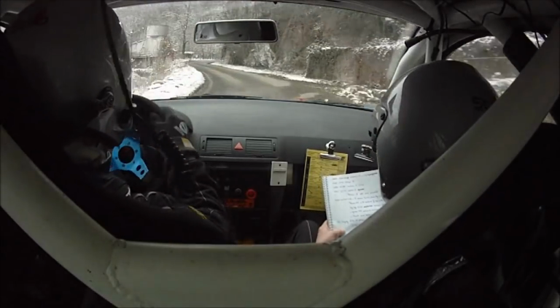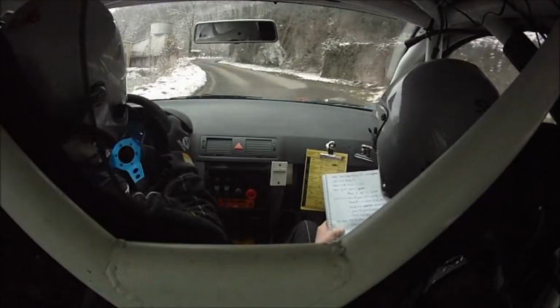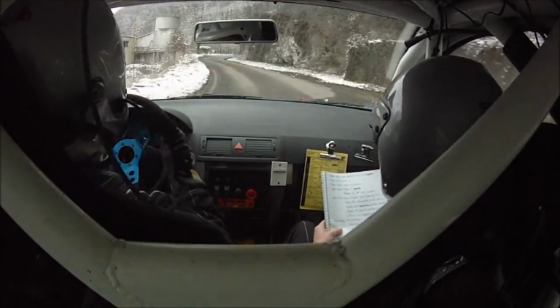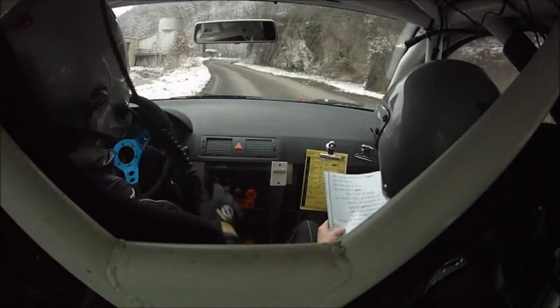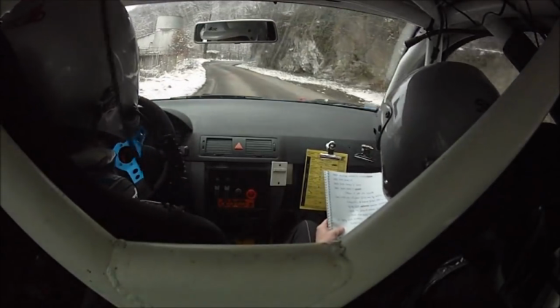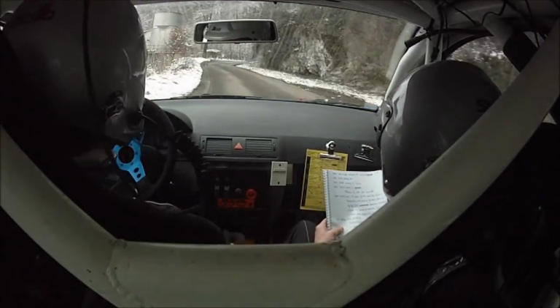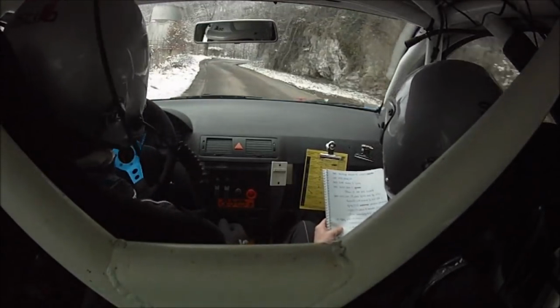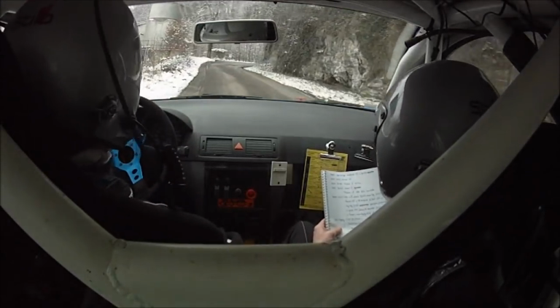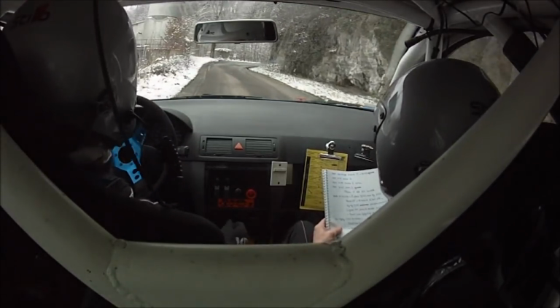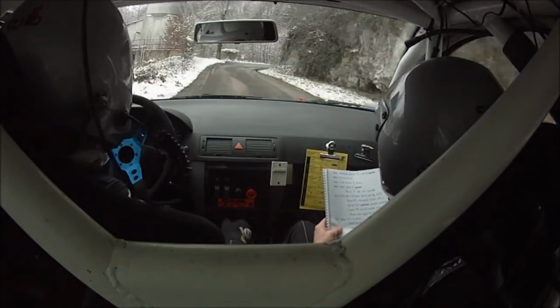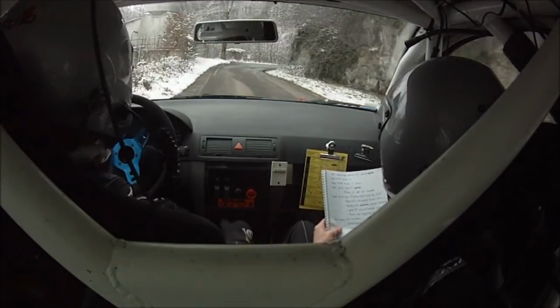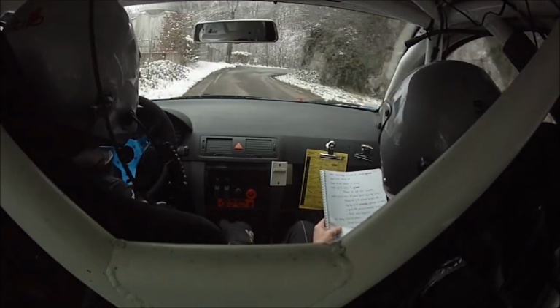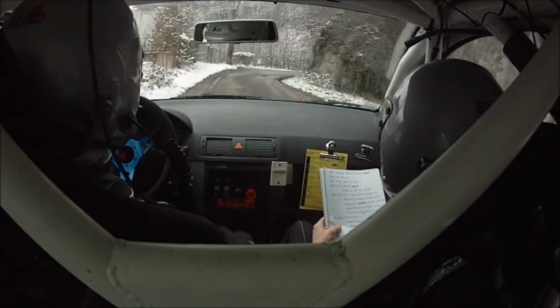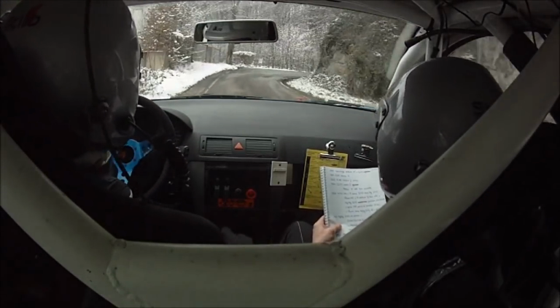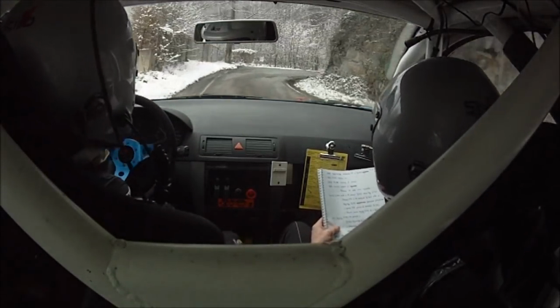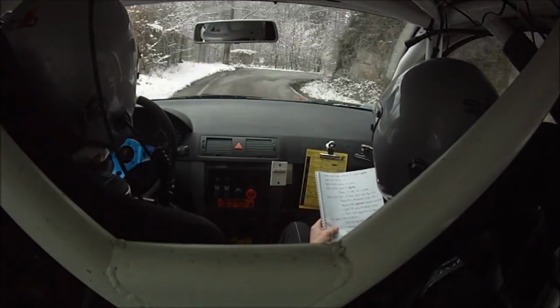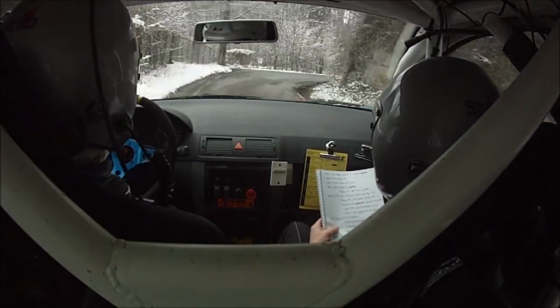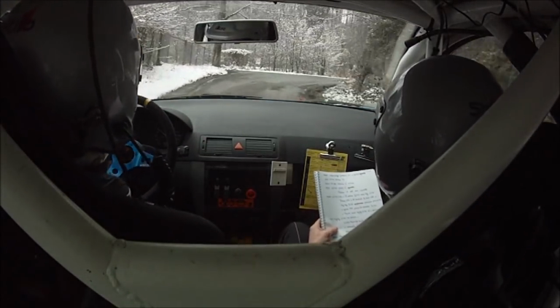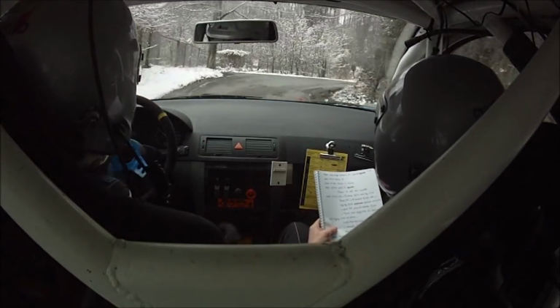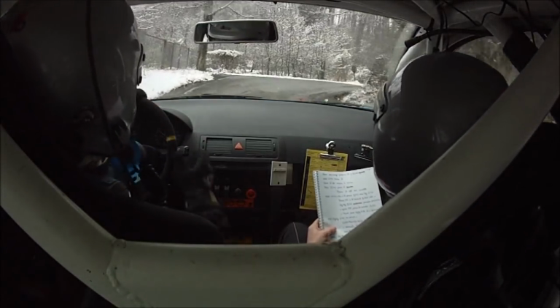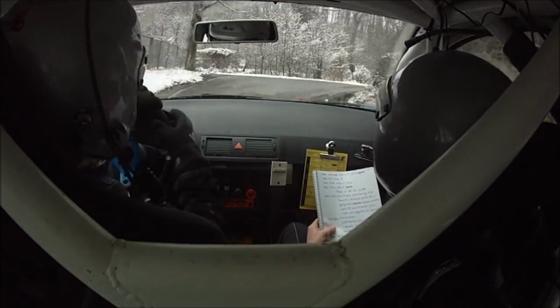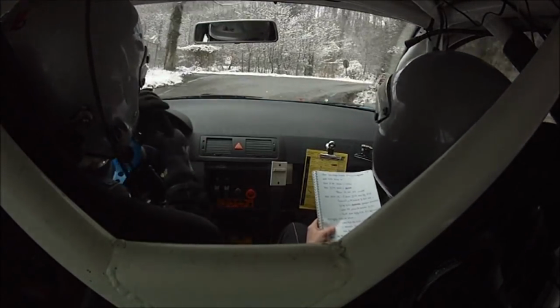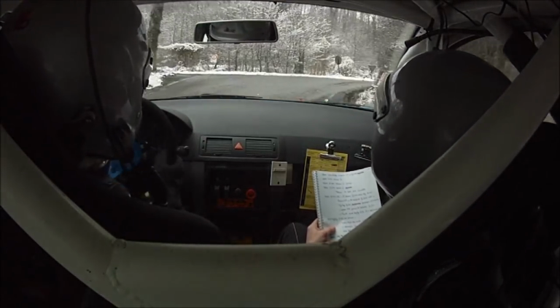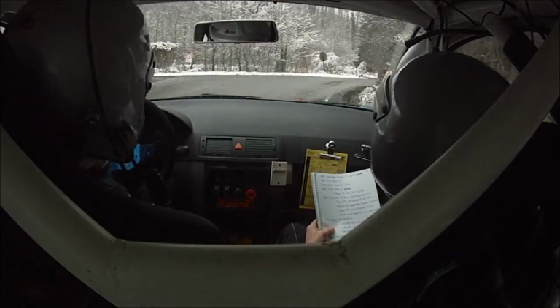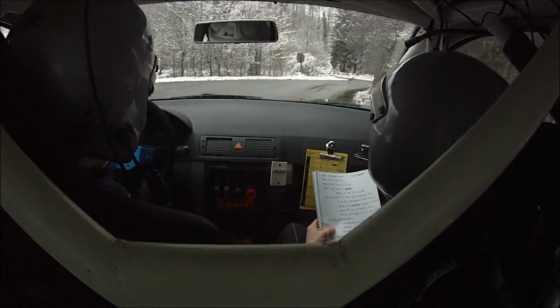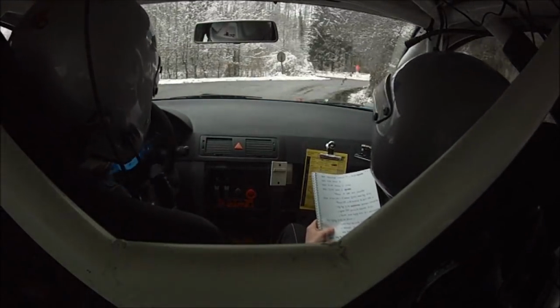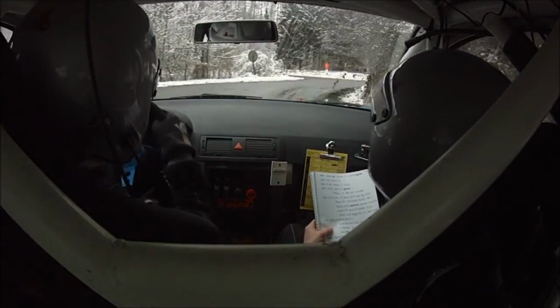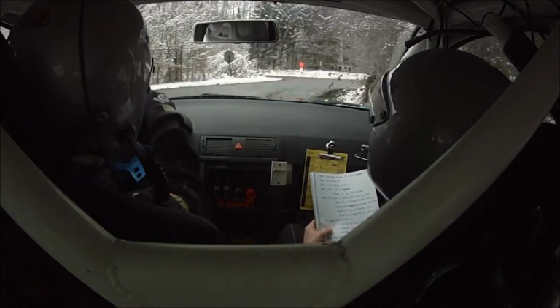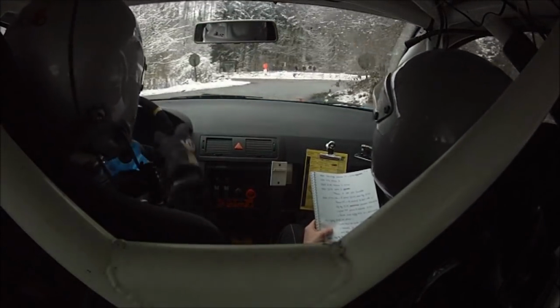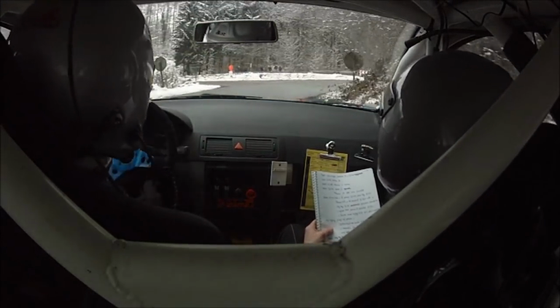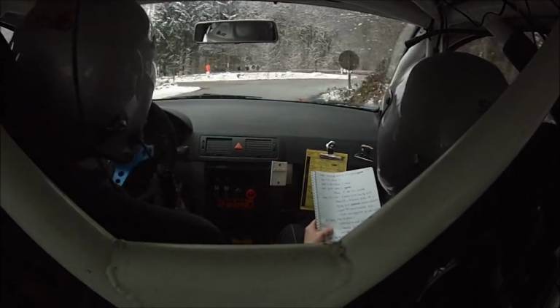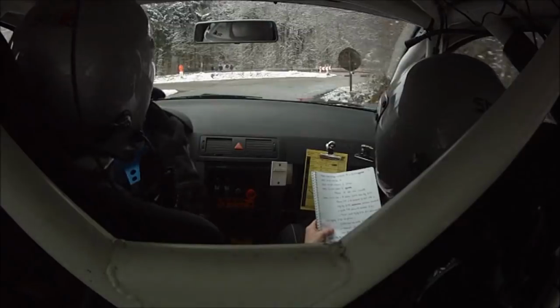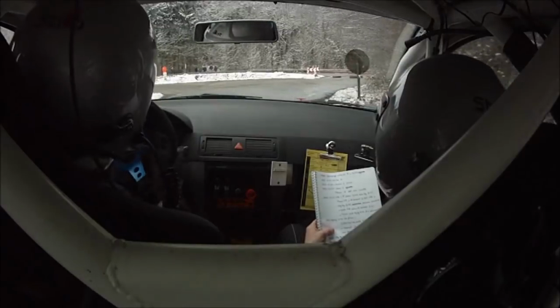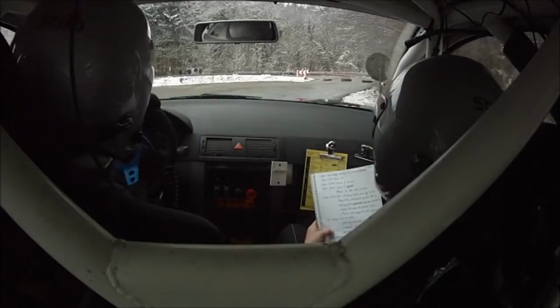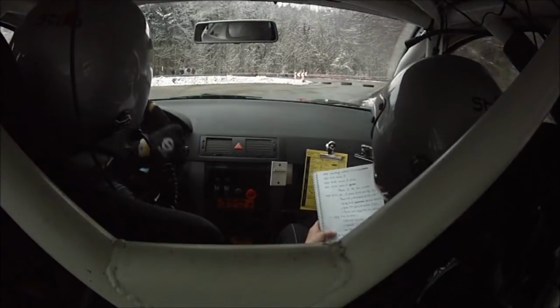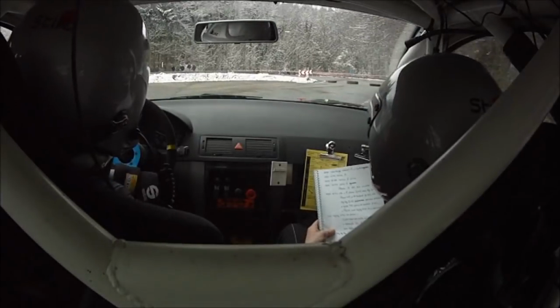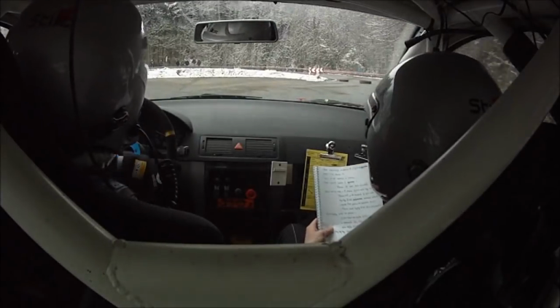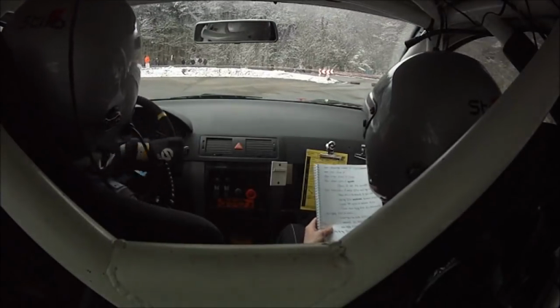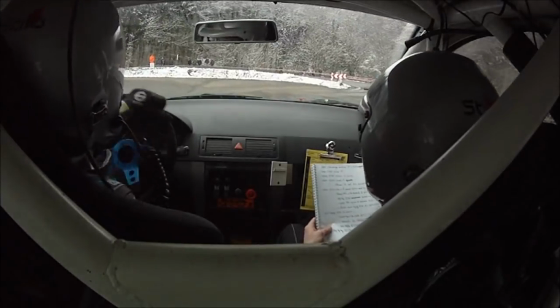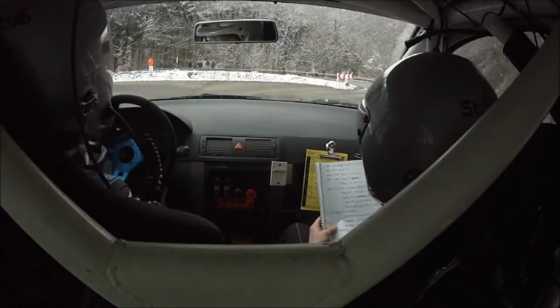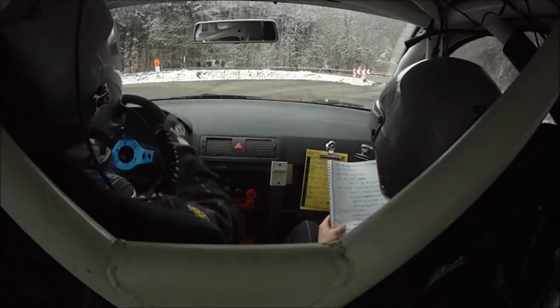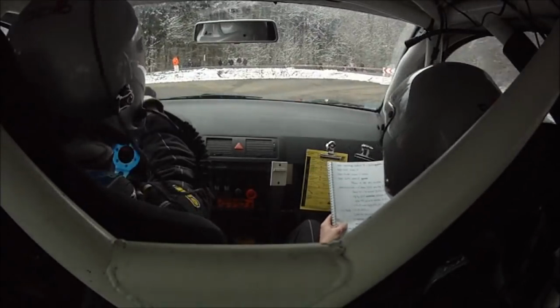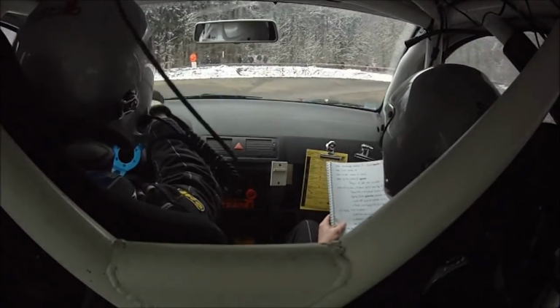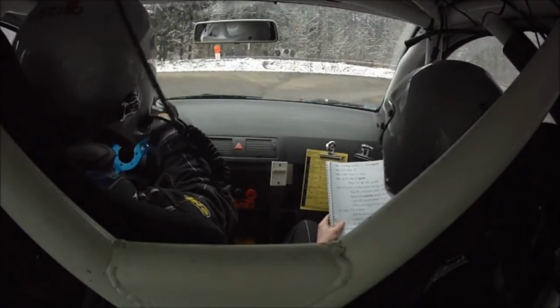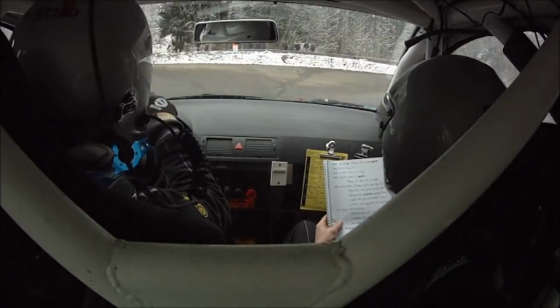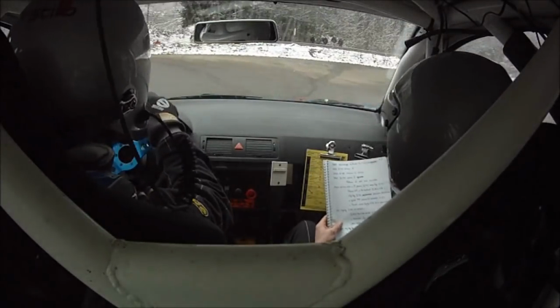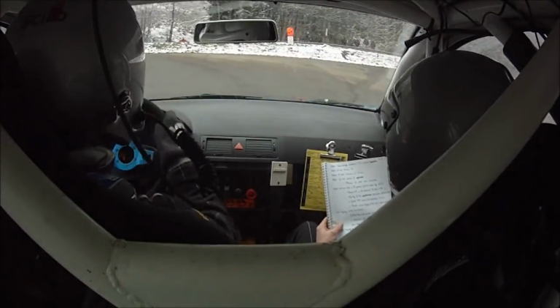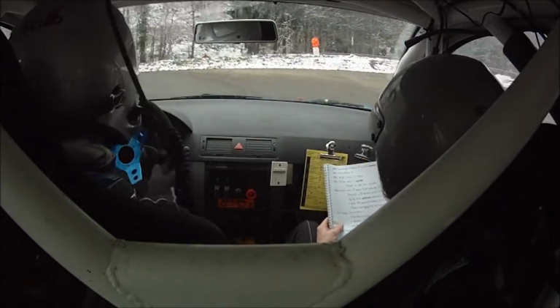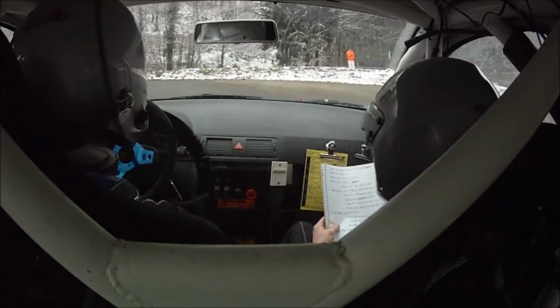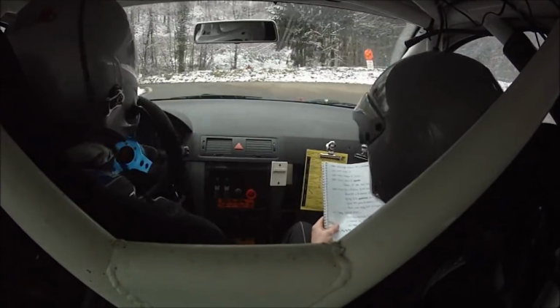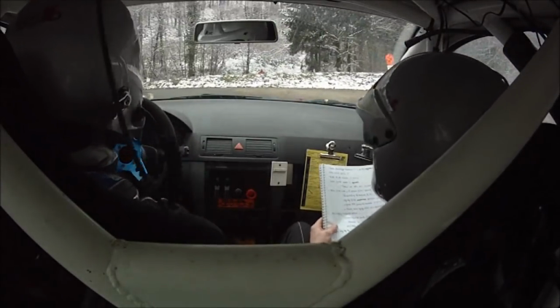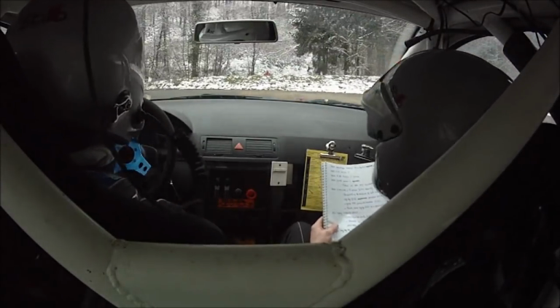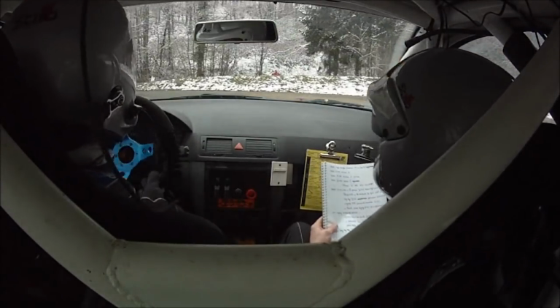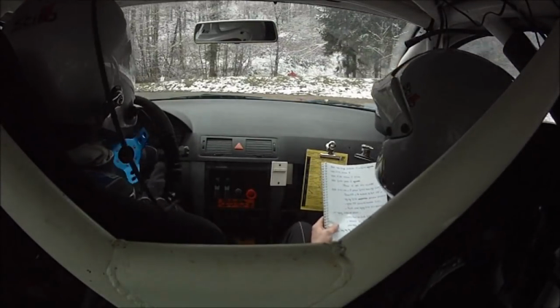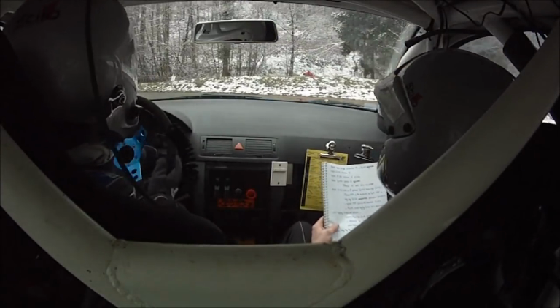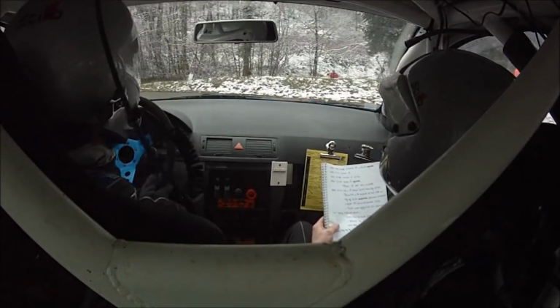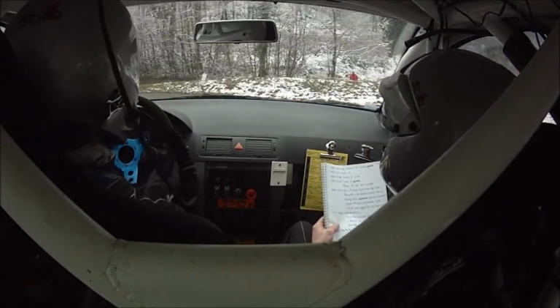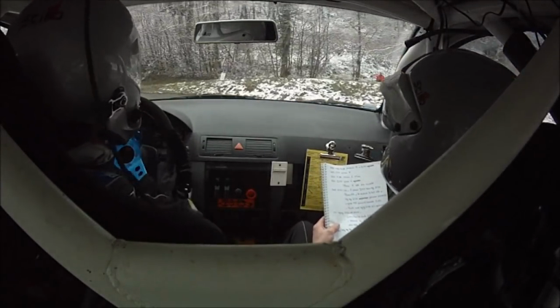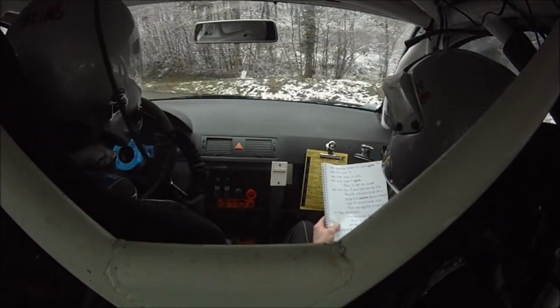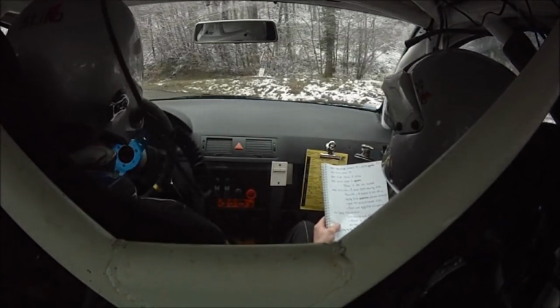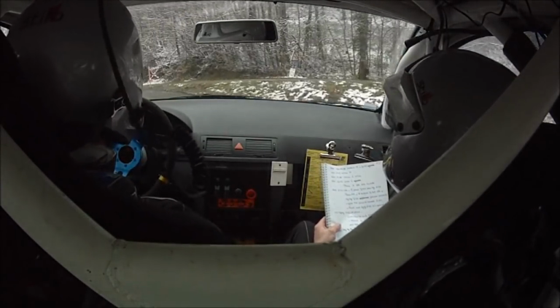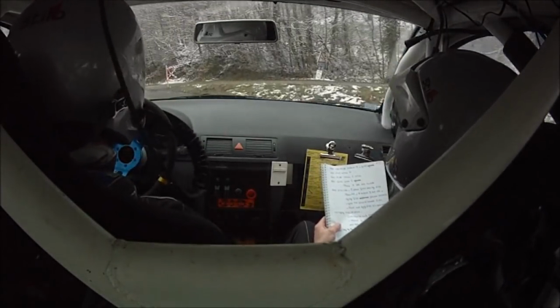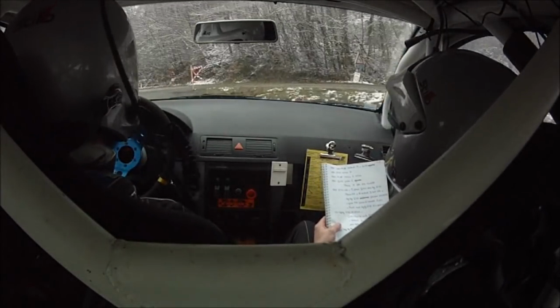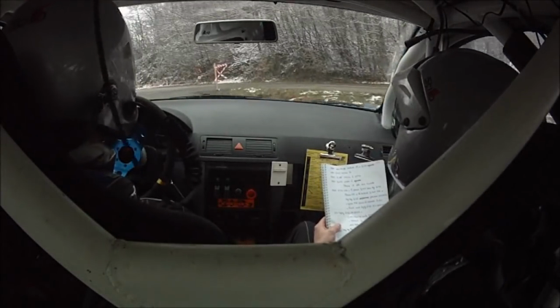Égale droite 33, tout de suite. Gauche 33, cuvette pas à corde. Gauche 33, cuvette pas à corde. Égale arrière droite large. Arrière droite large.